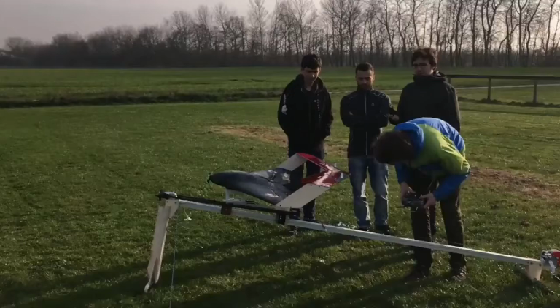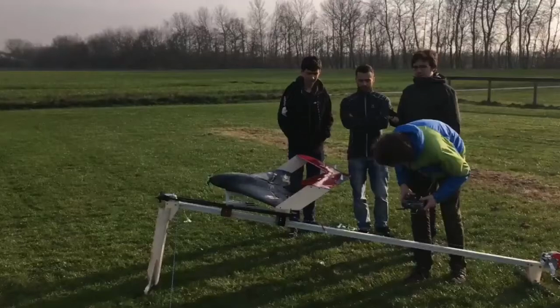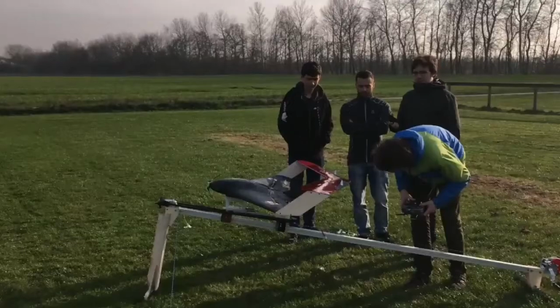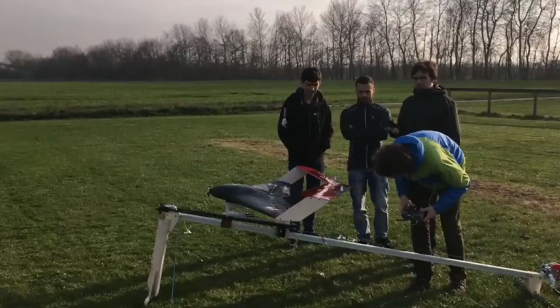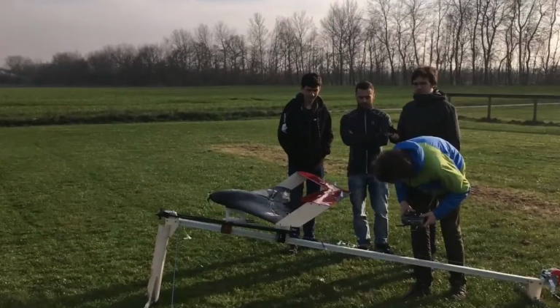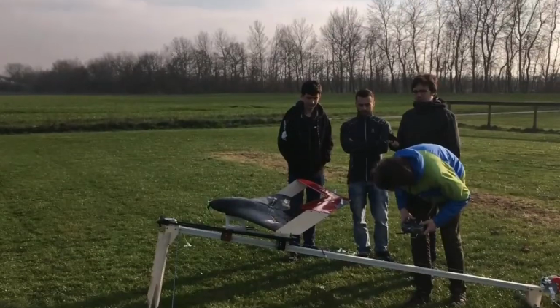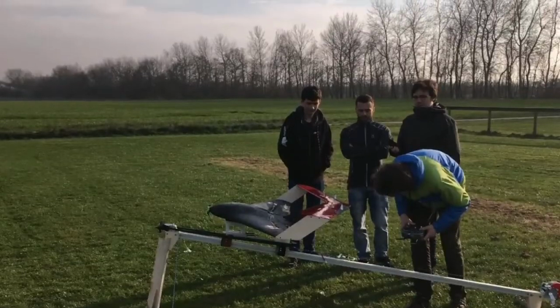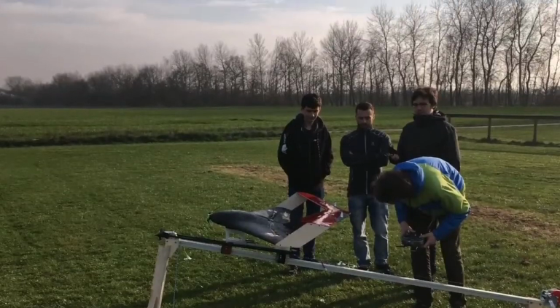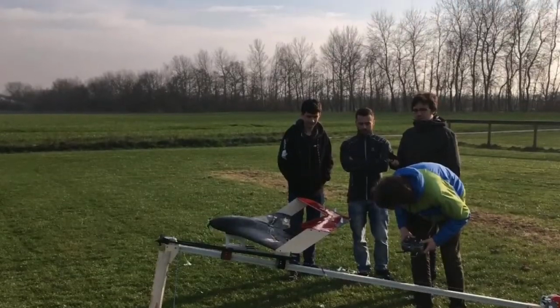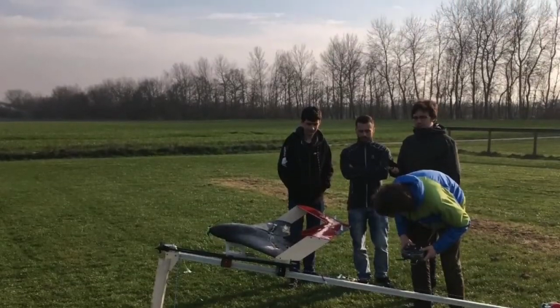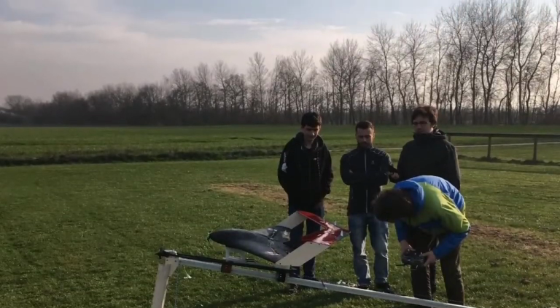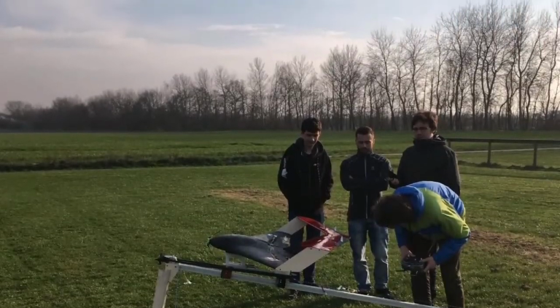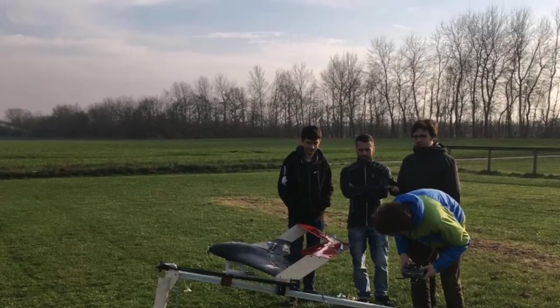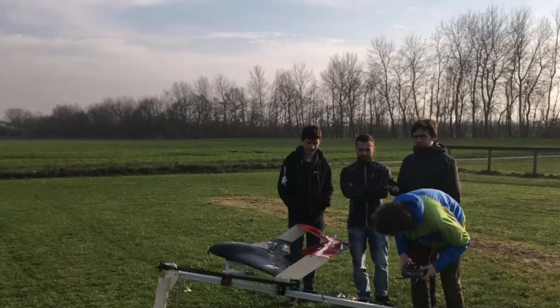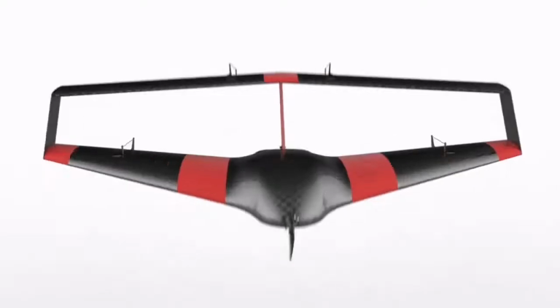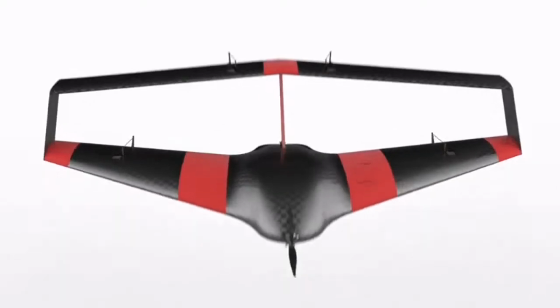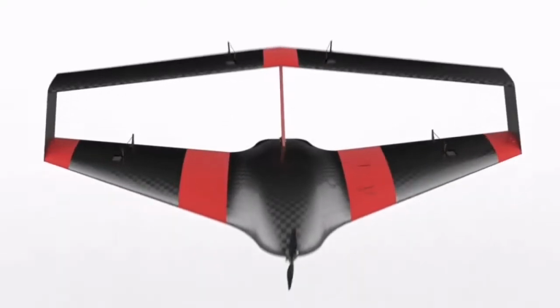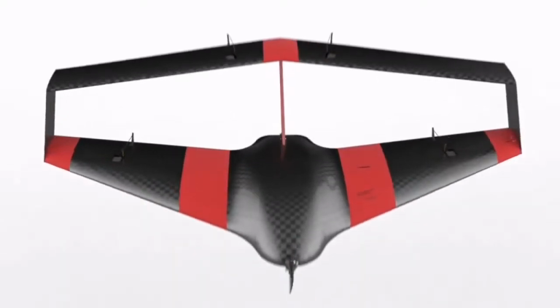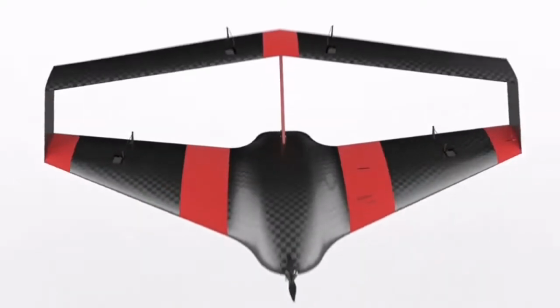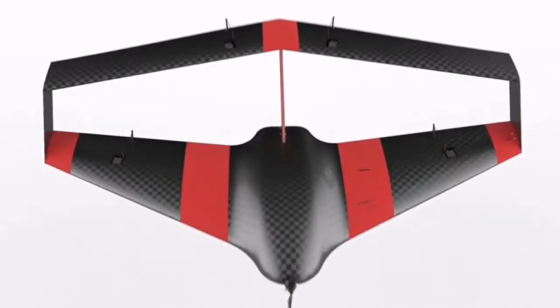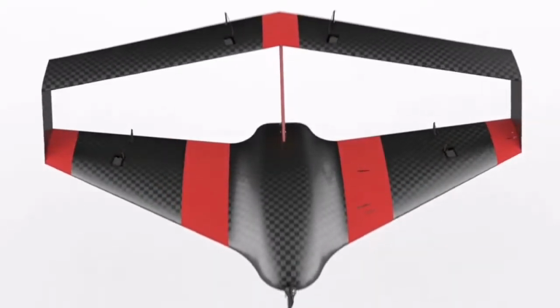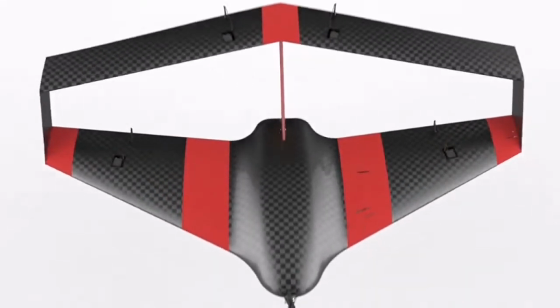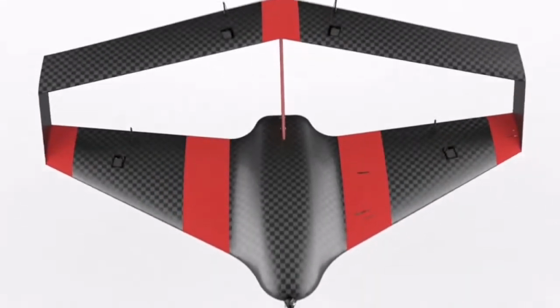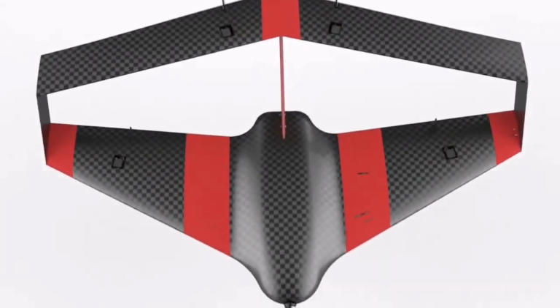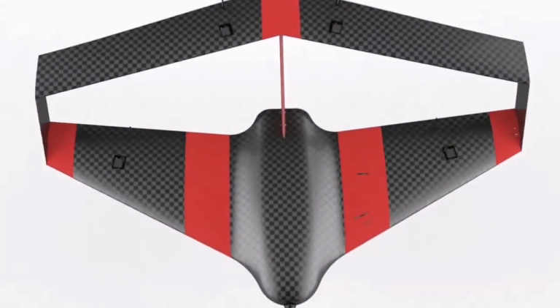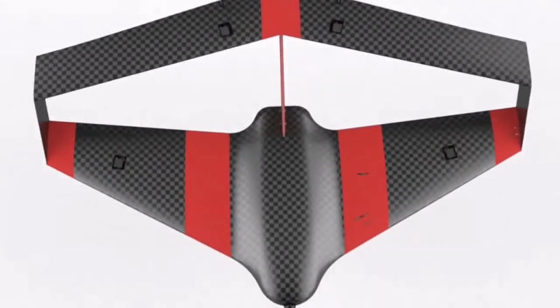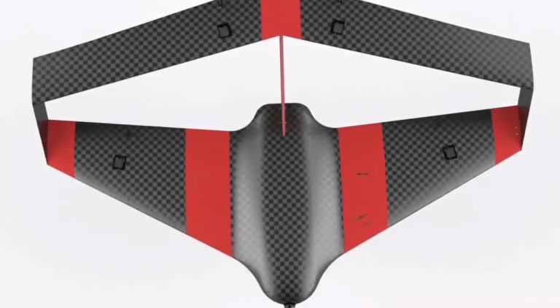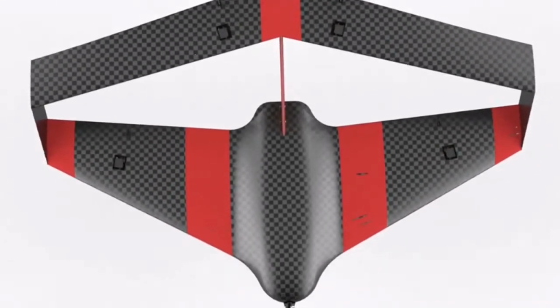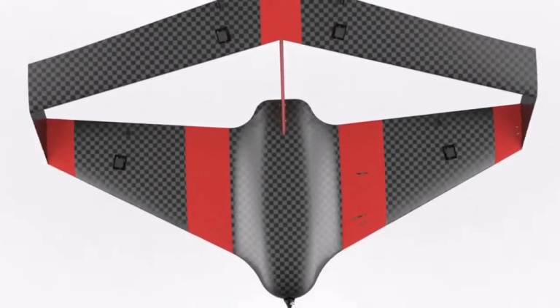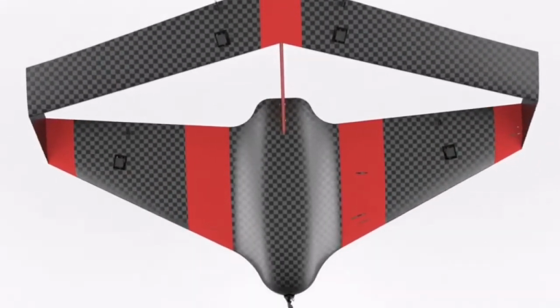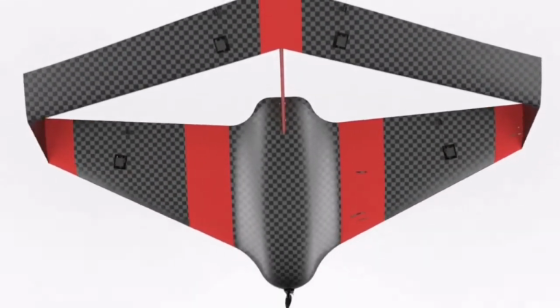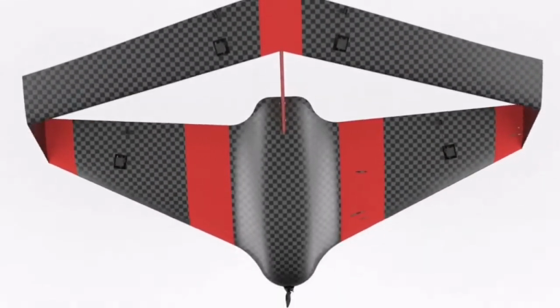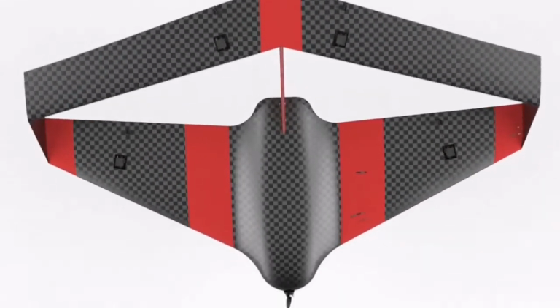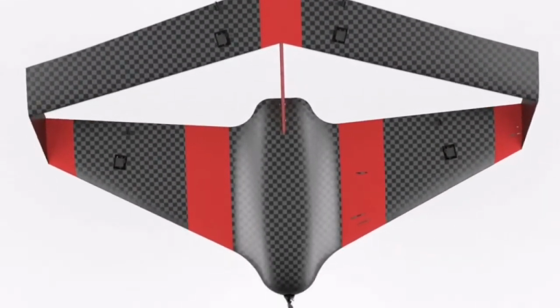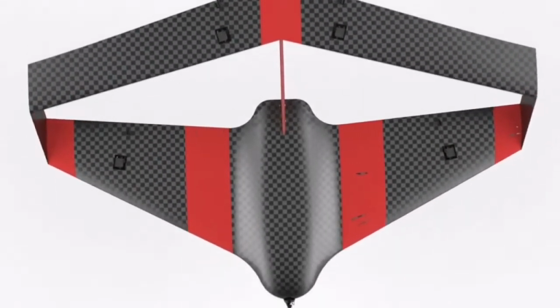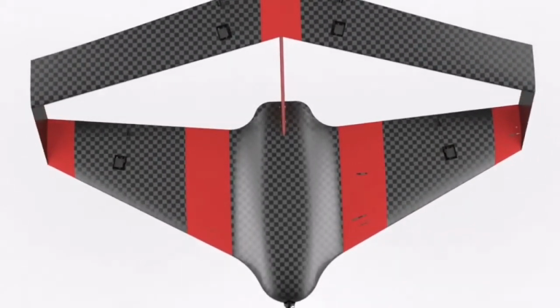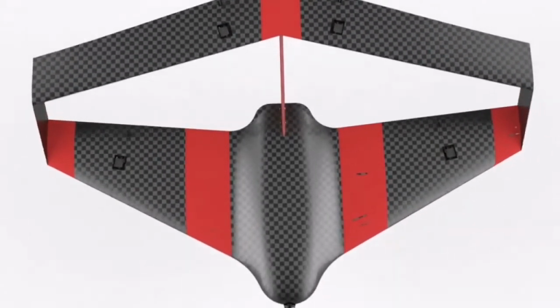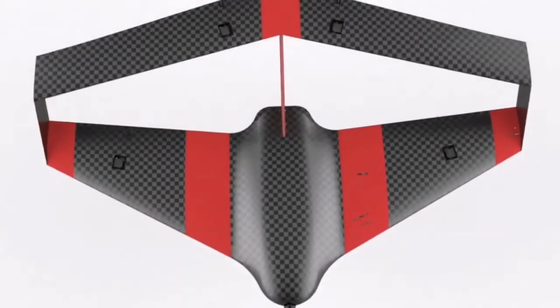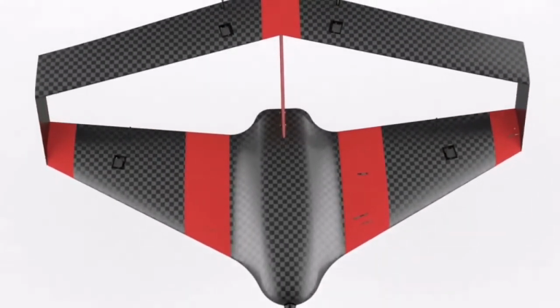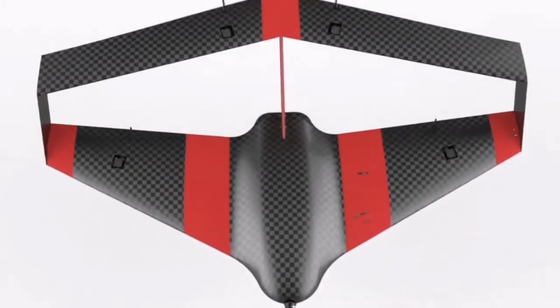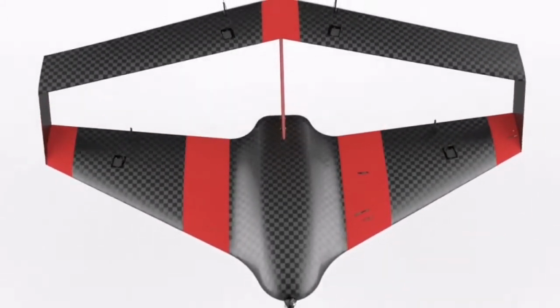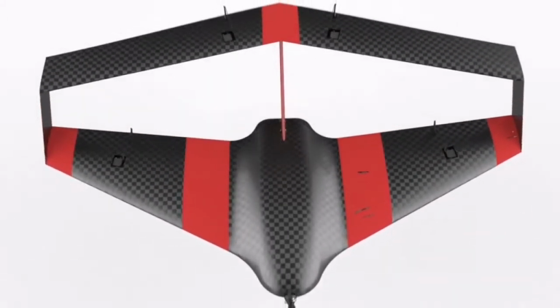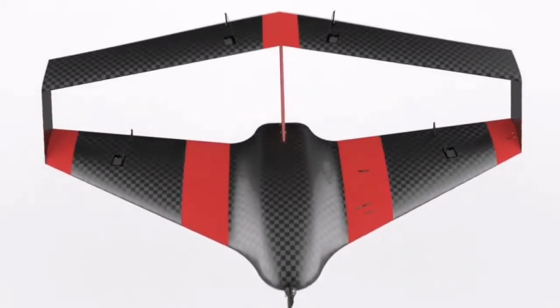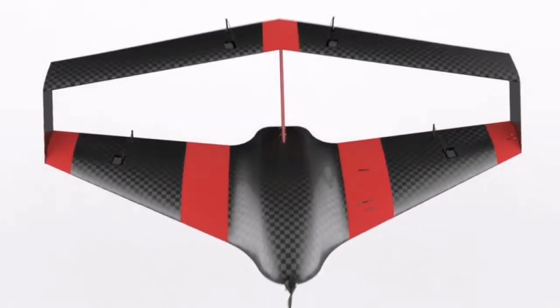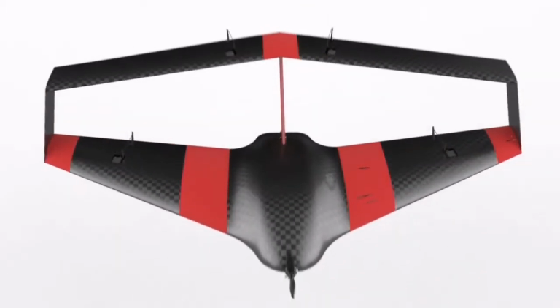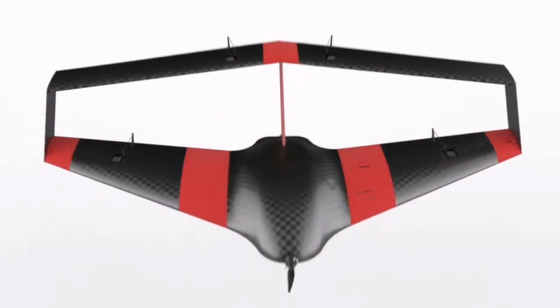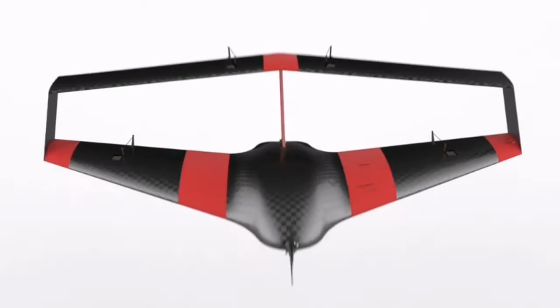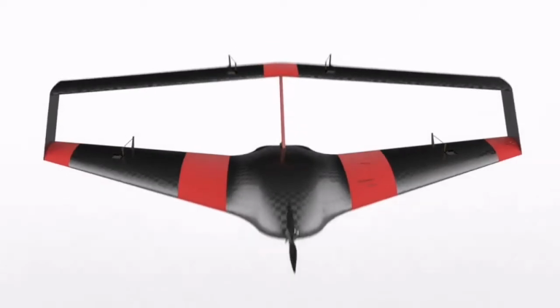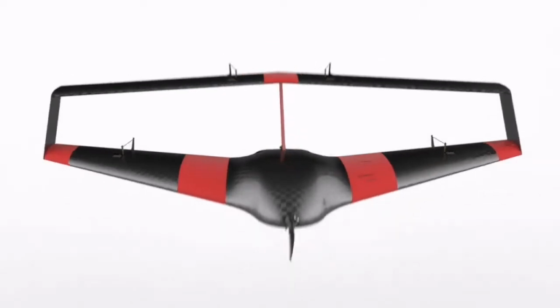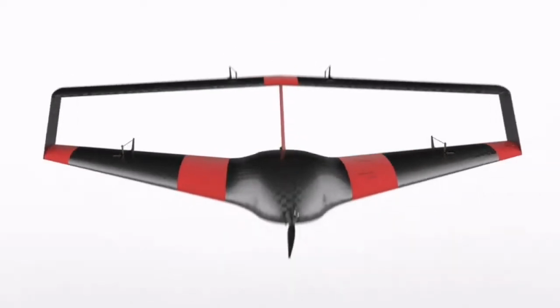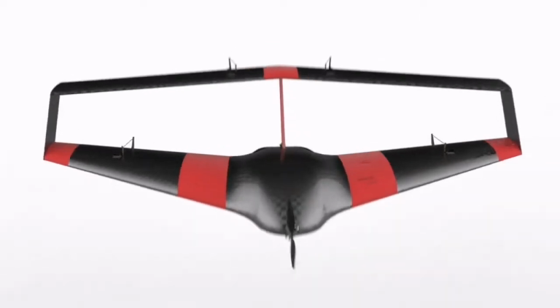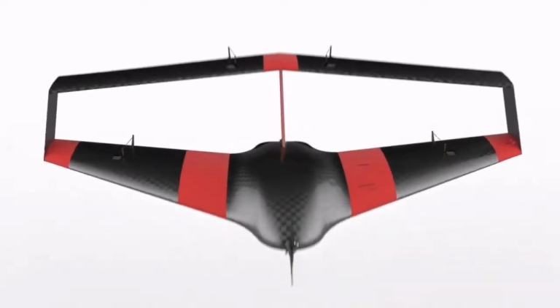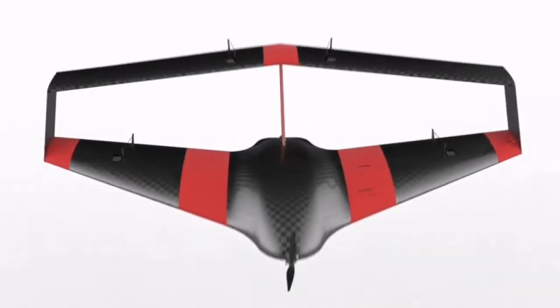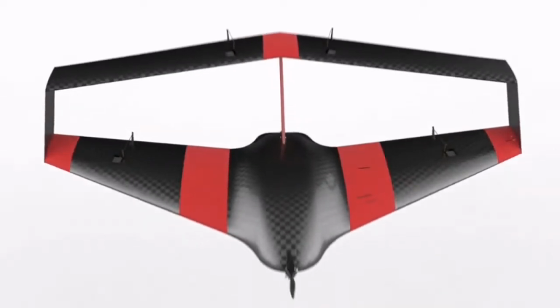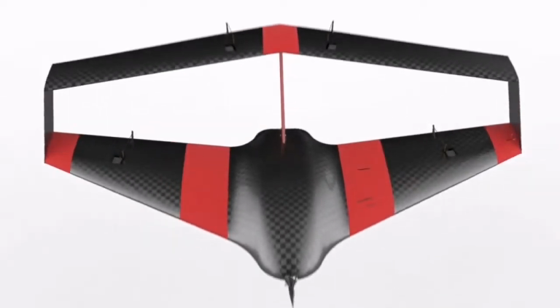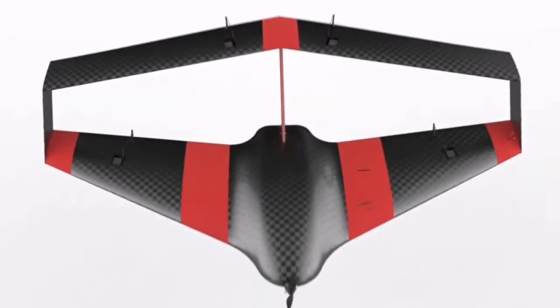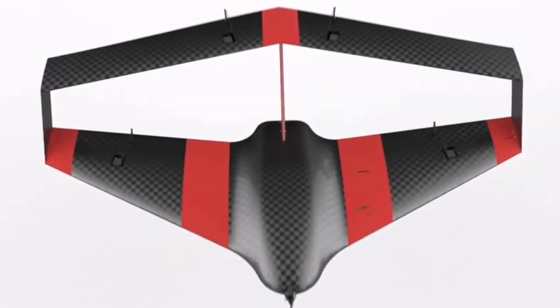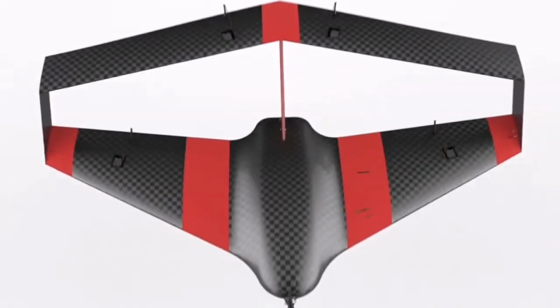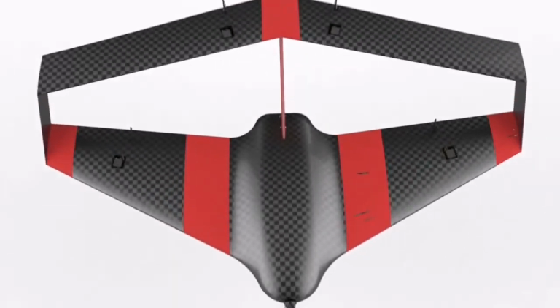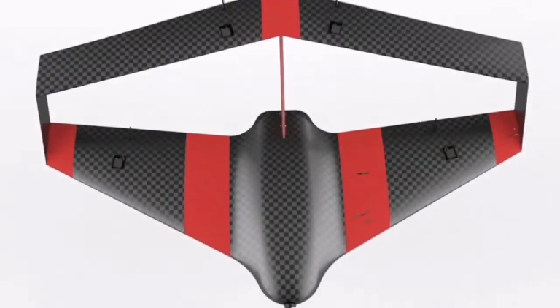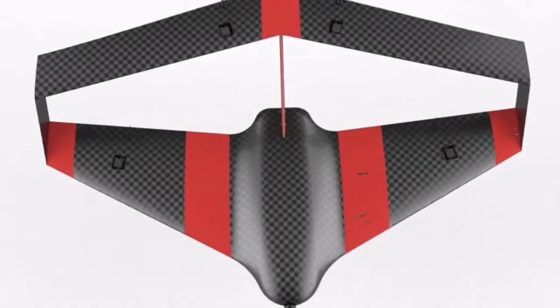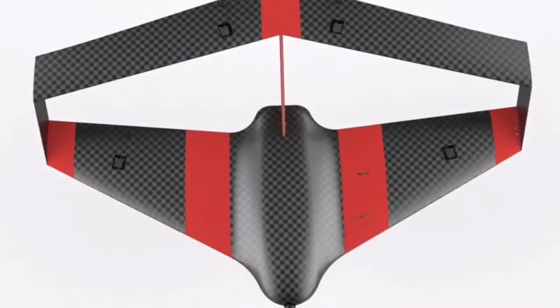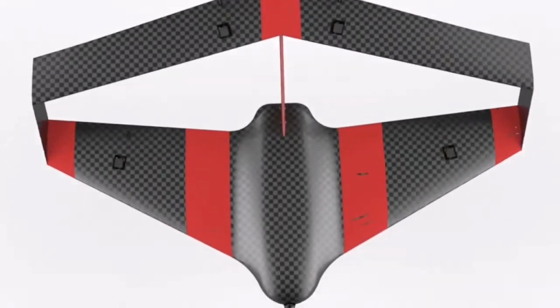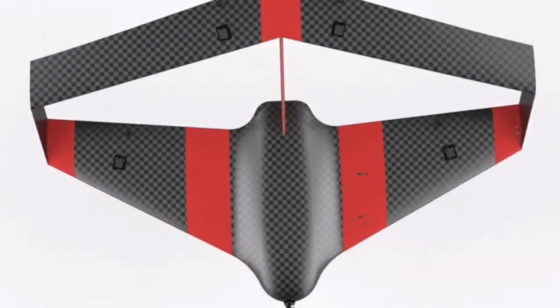Highly efficient aircraft. The vision has materialized into a 3.6 kg plane with a wingspan of 1.5 meters.